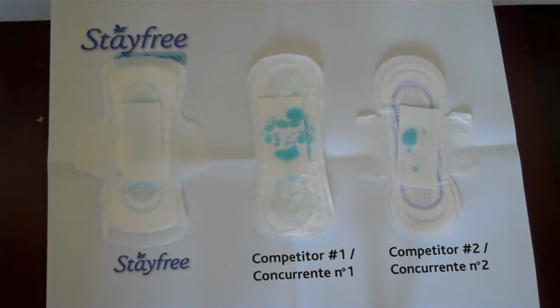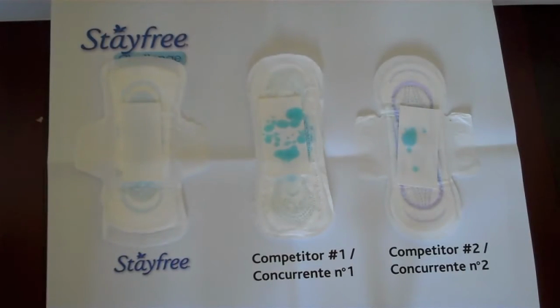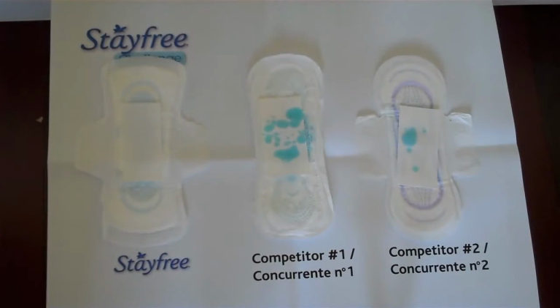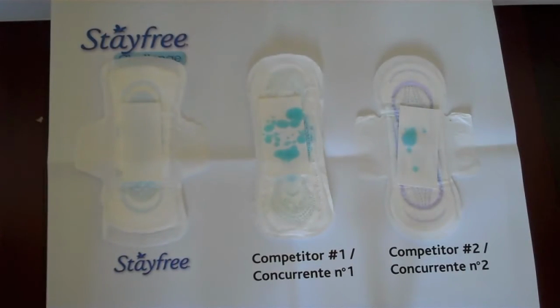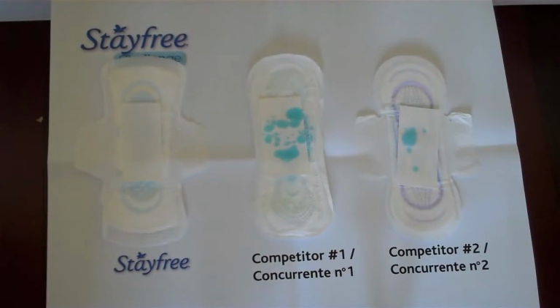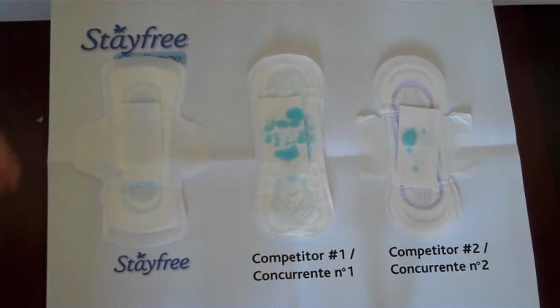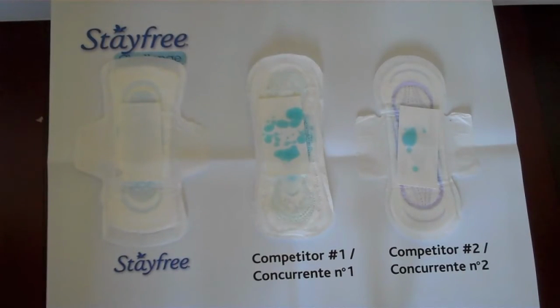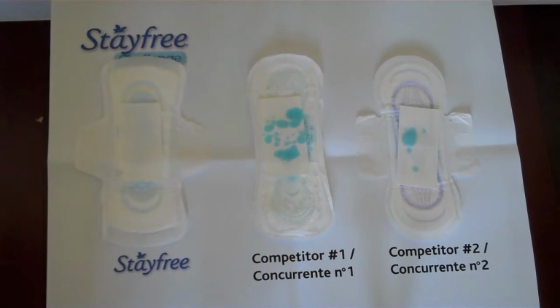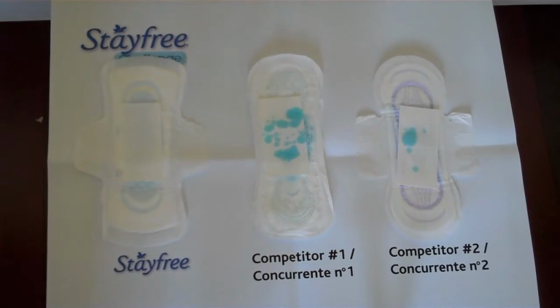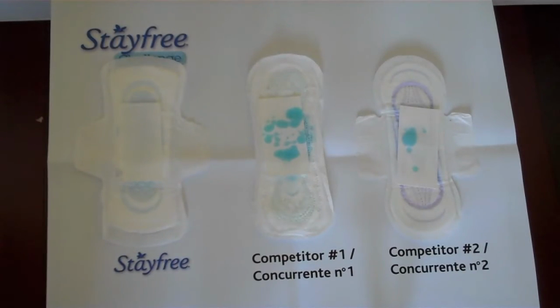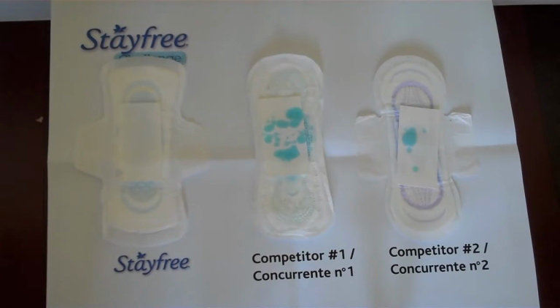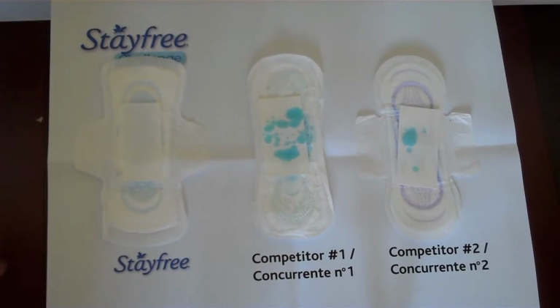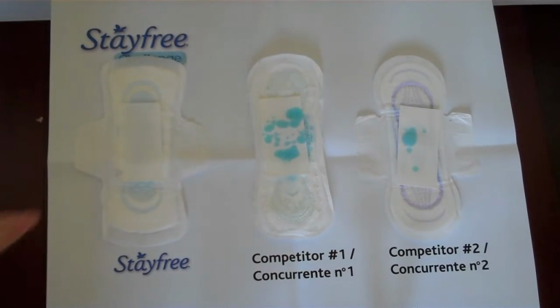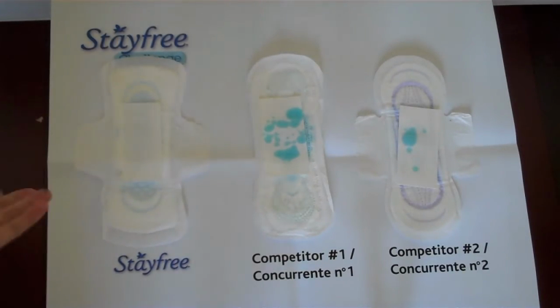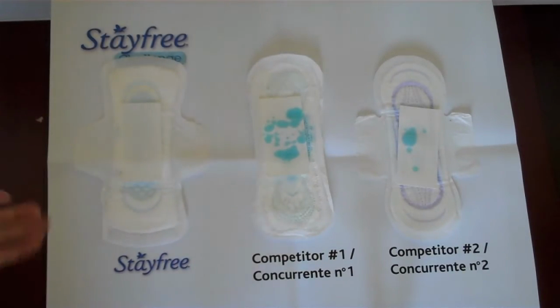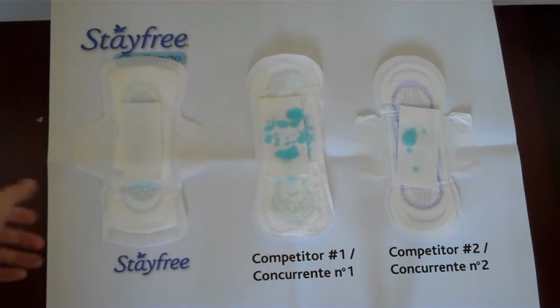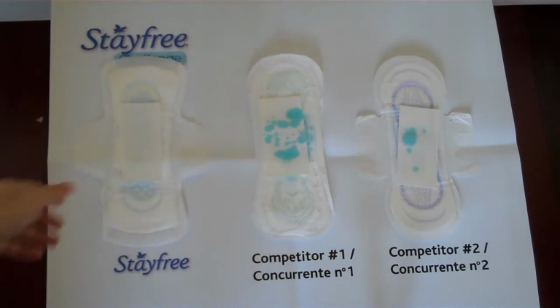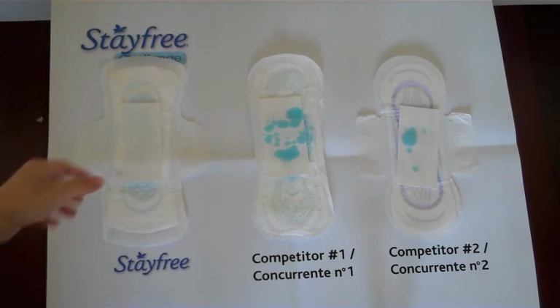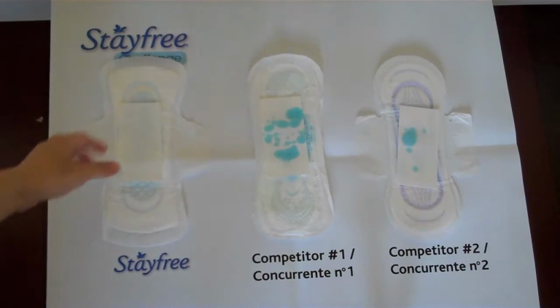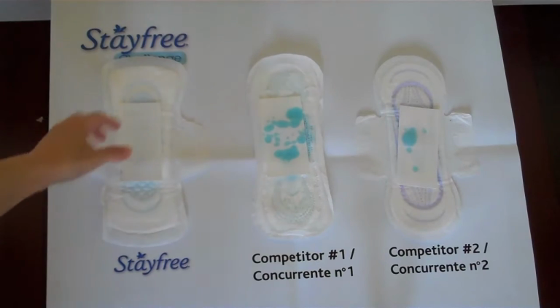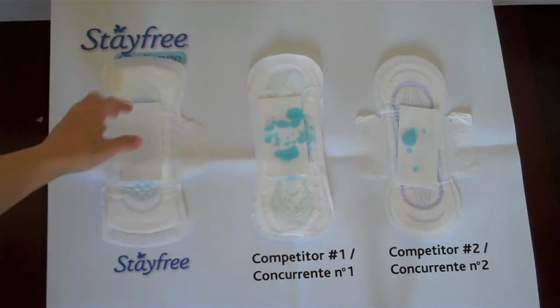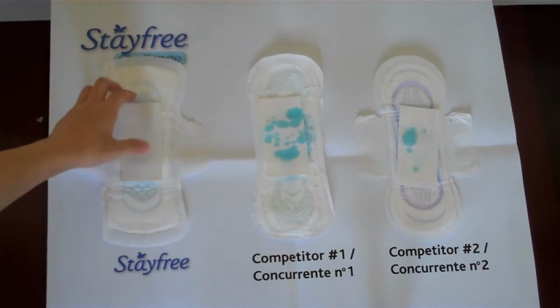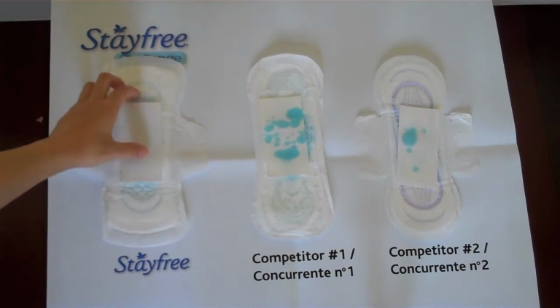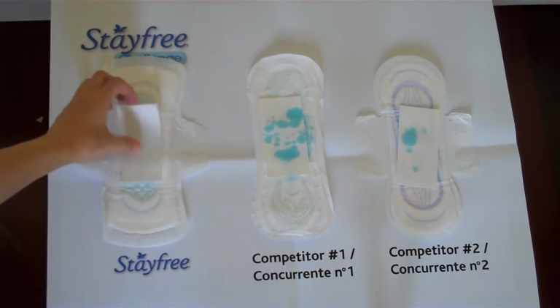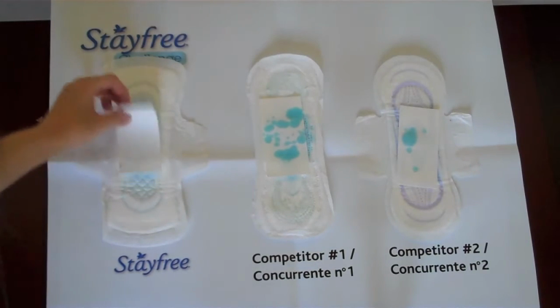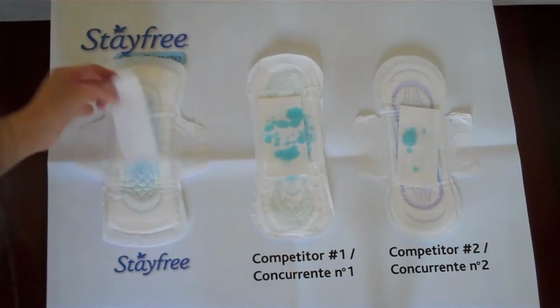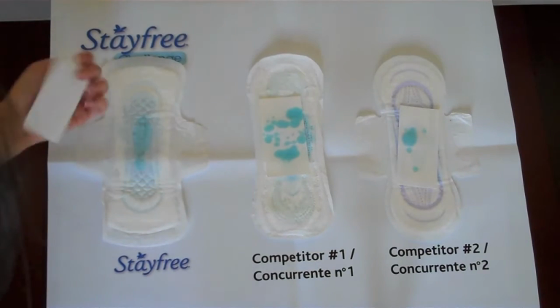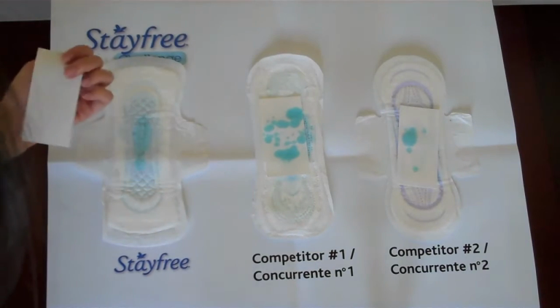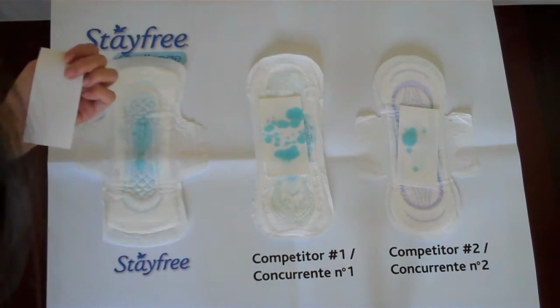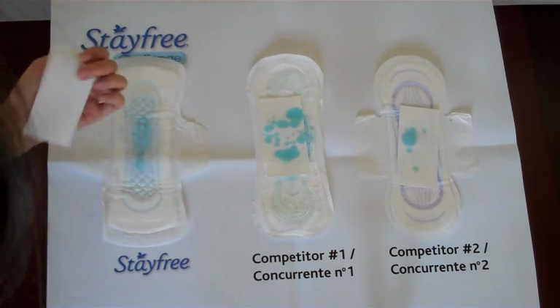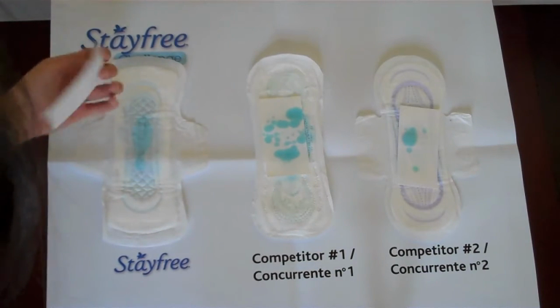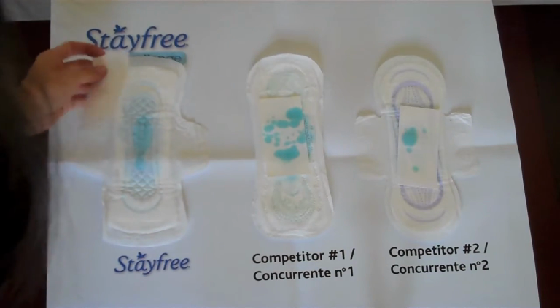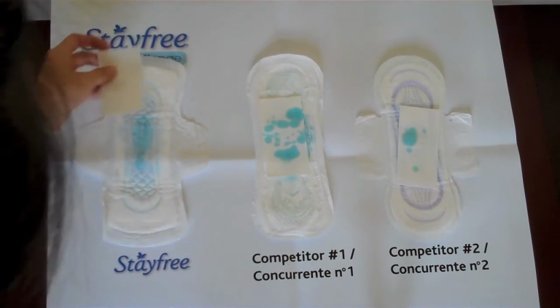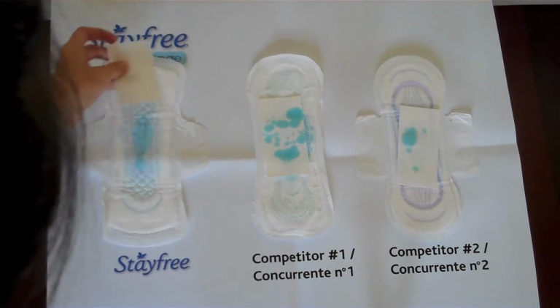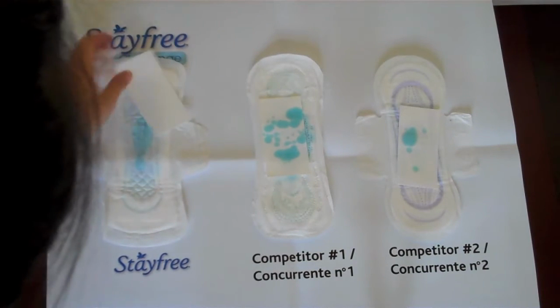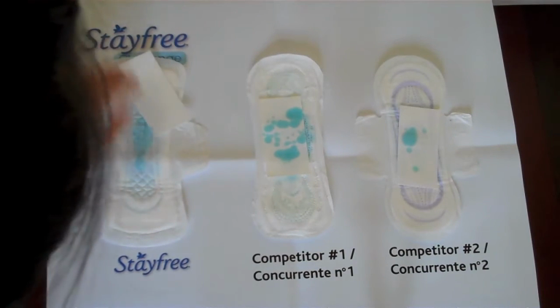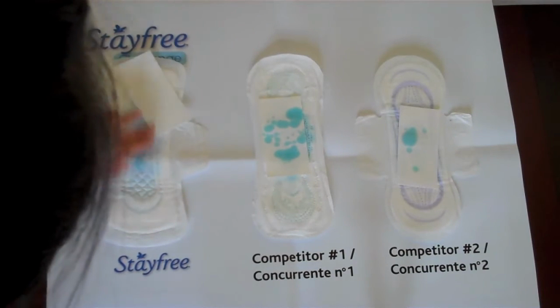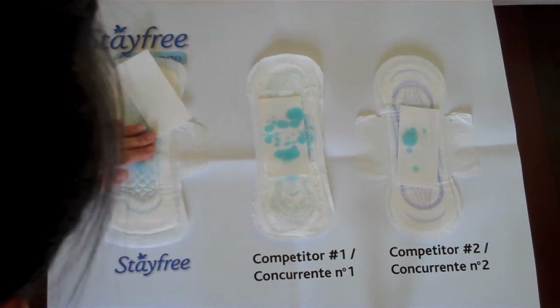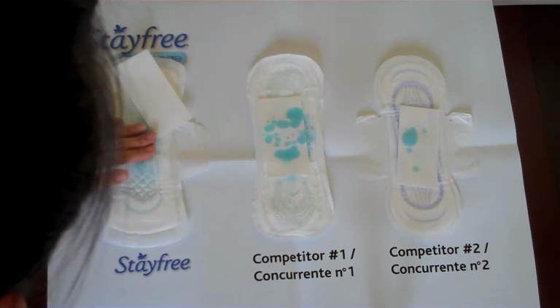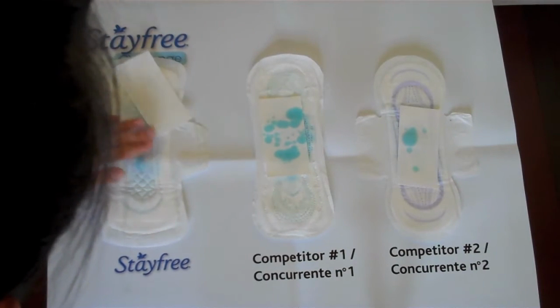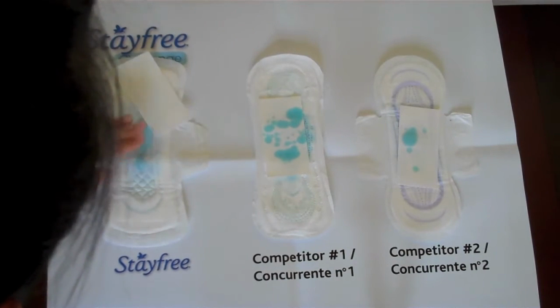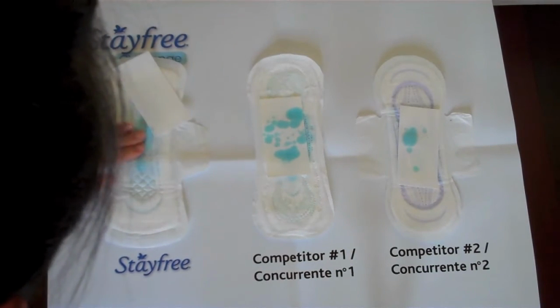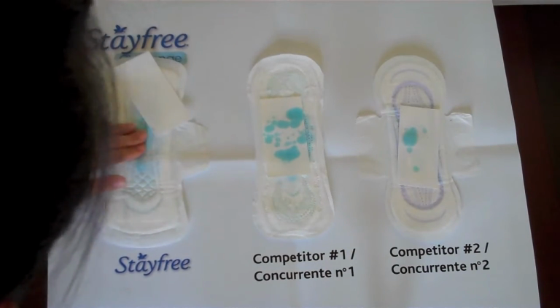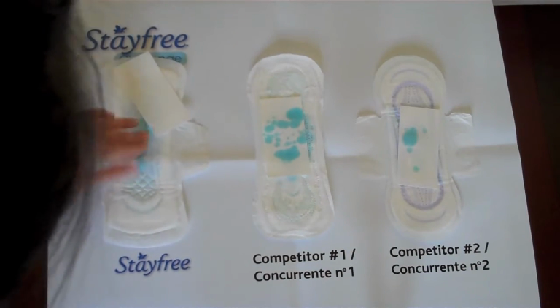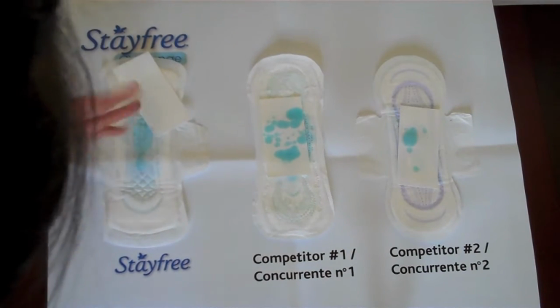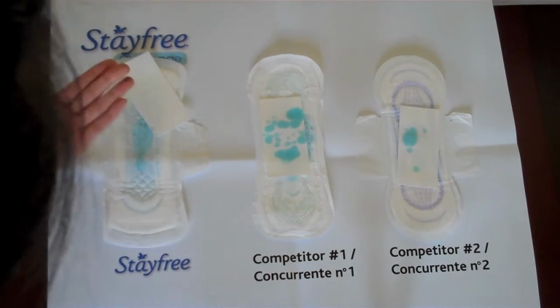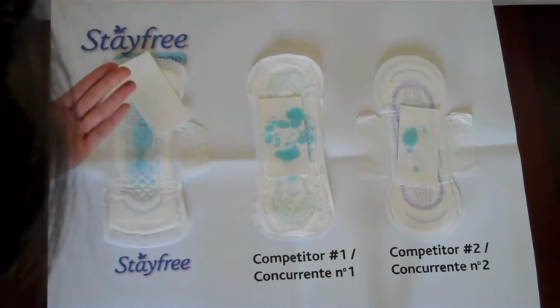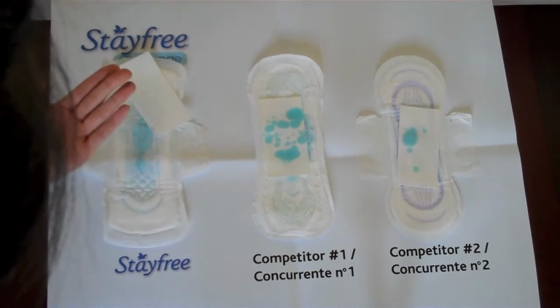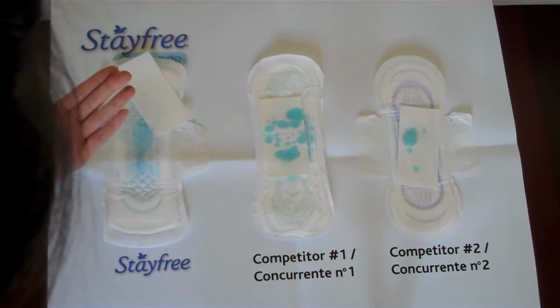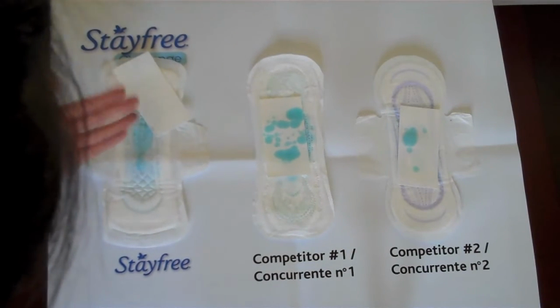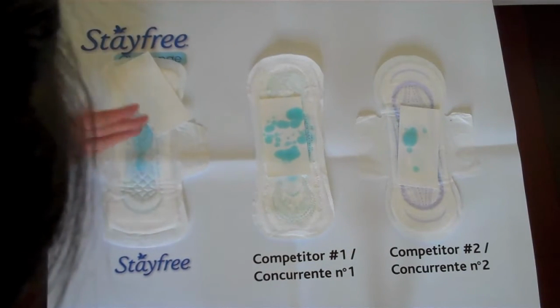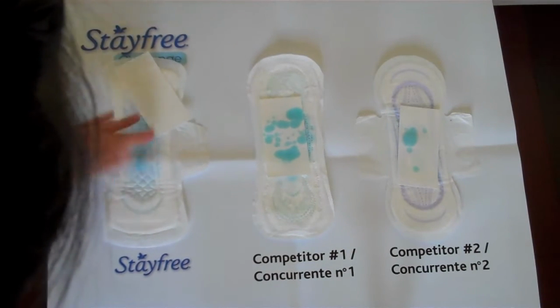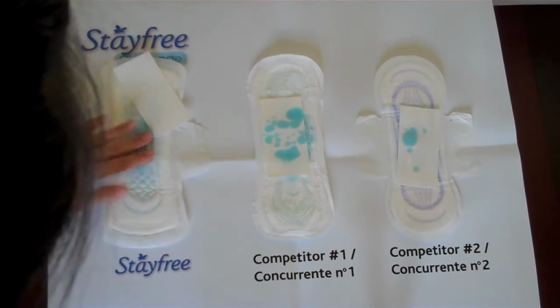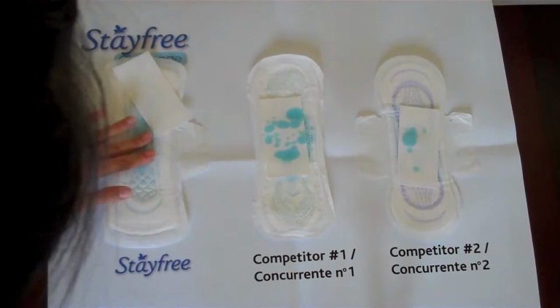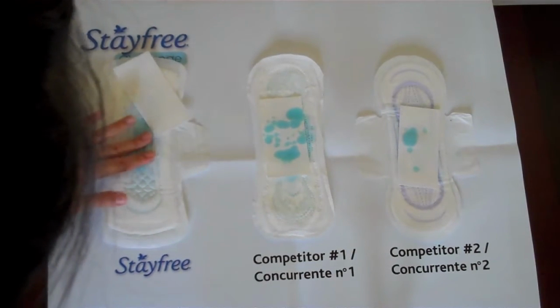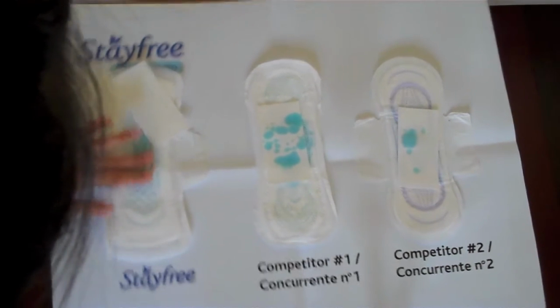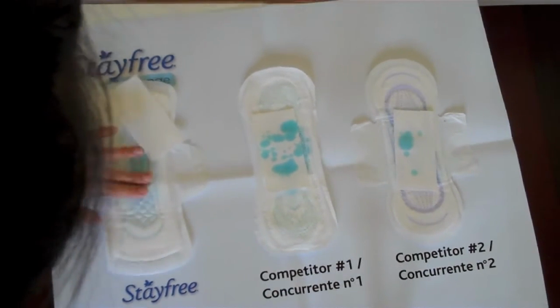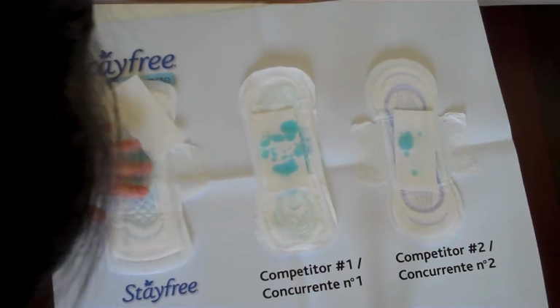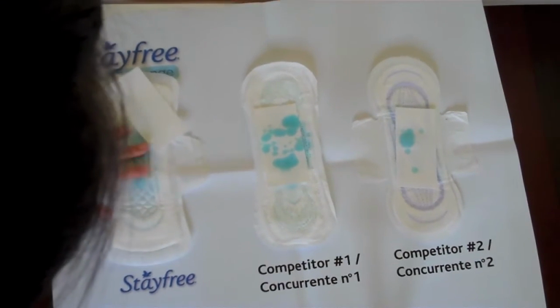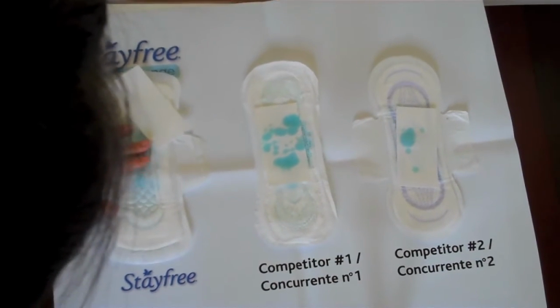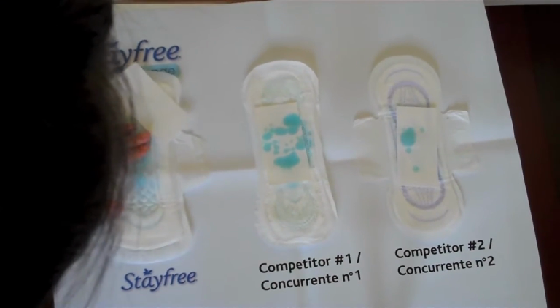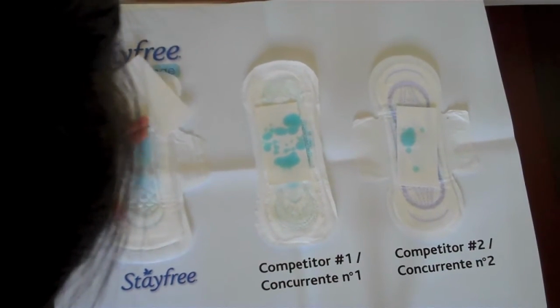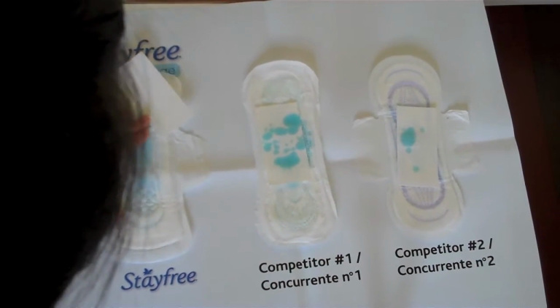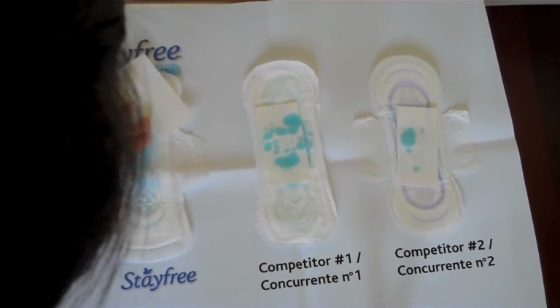The Stay Free one doesn't even have anything on the blotting sheet. It's pretty dry — actually completely dry — and the cover still feels dry too.